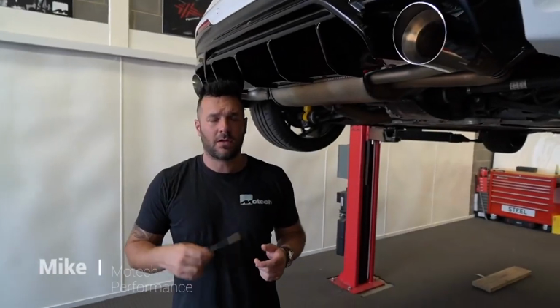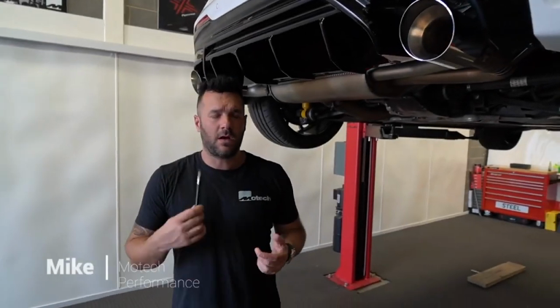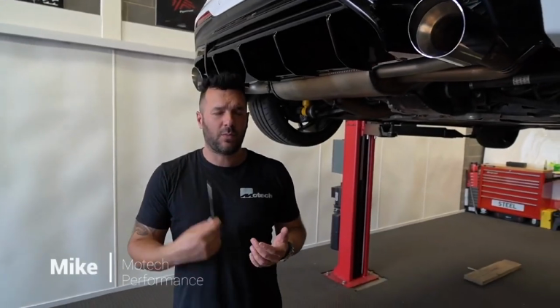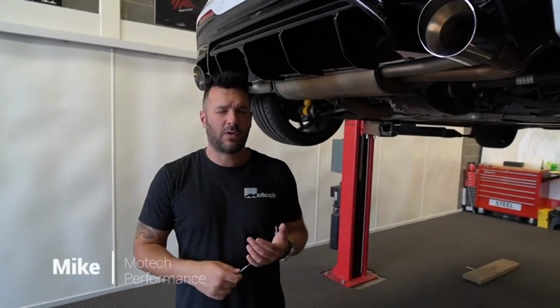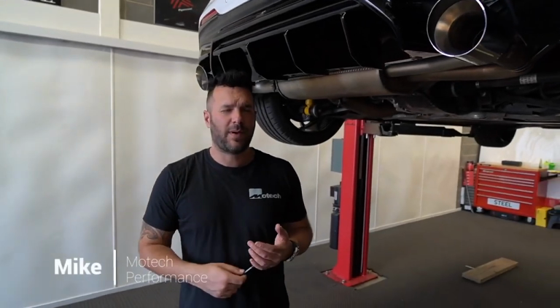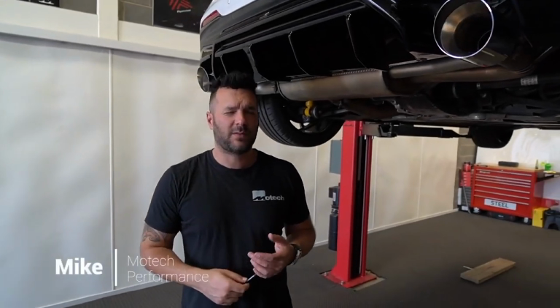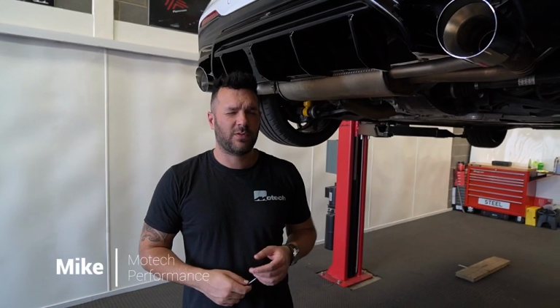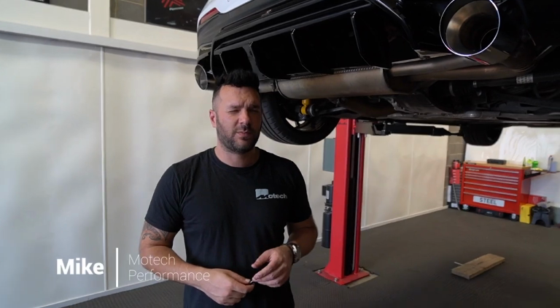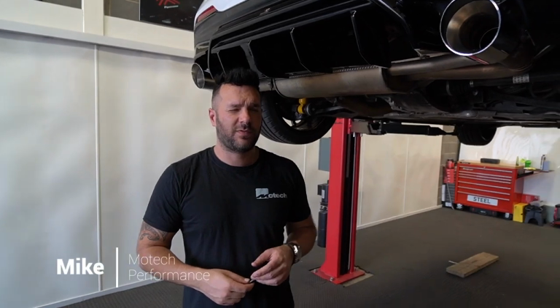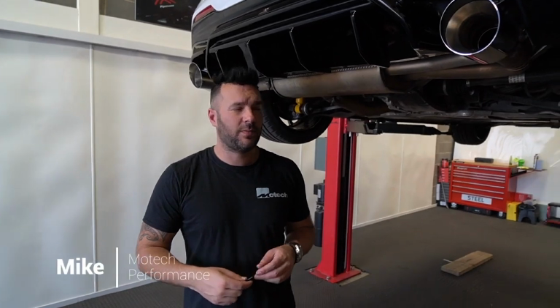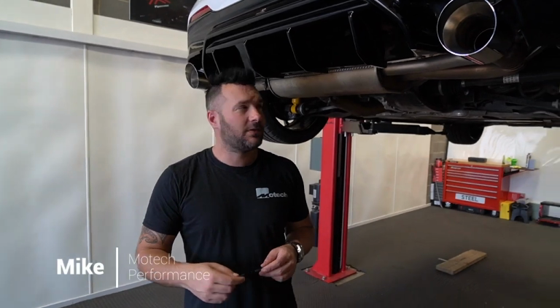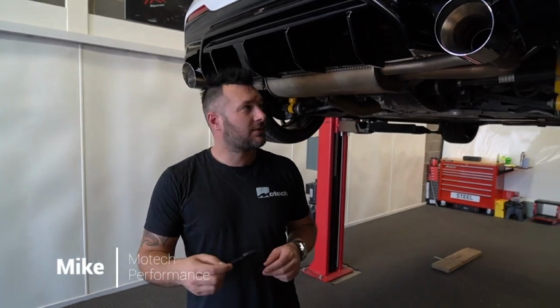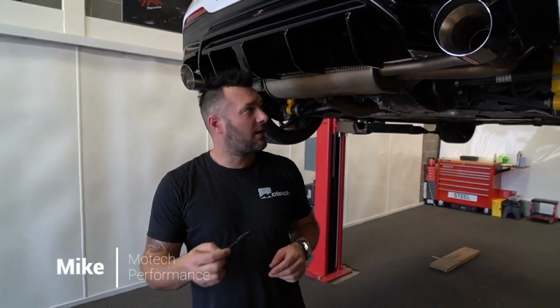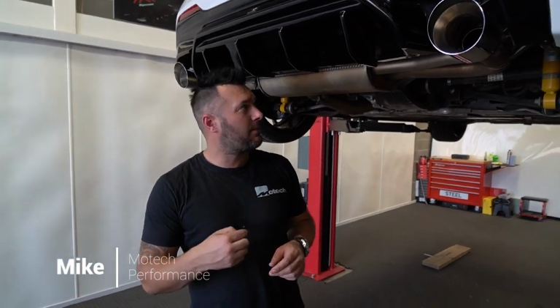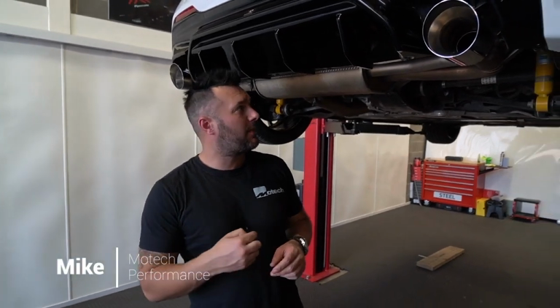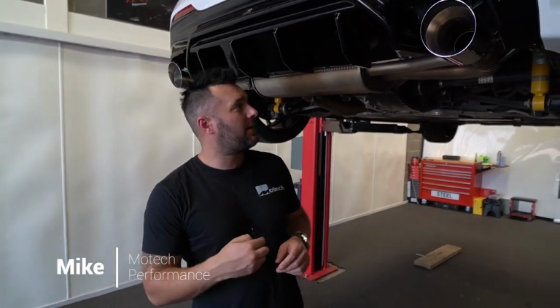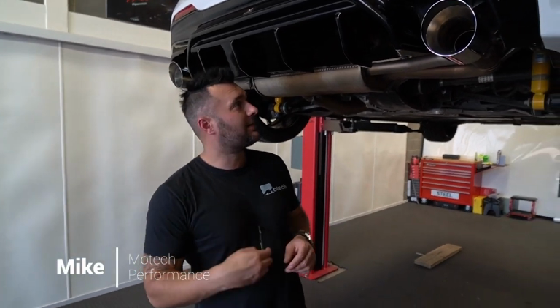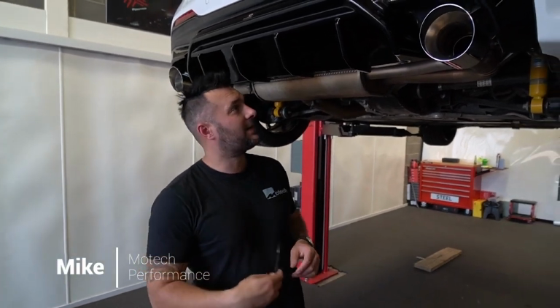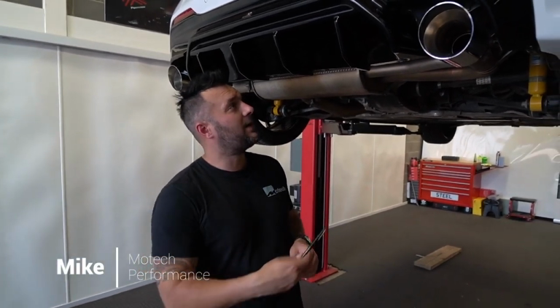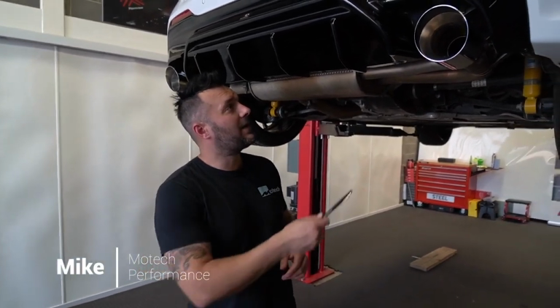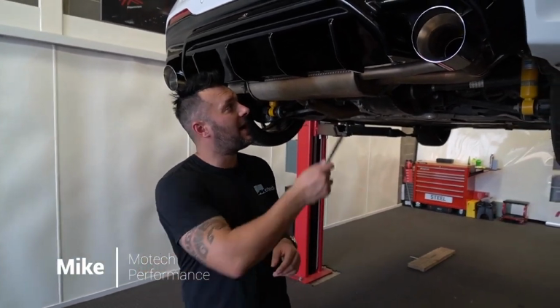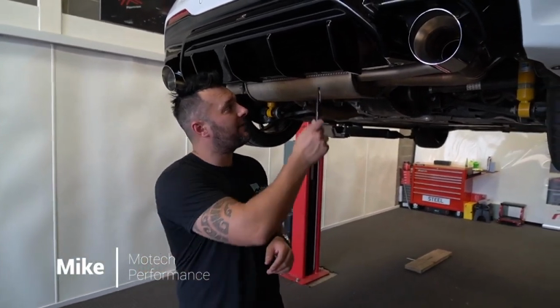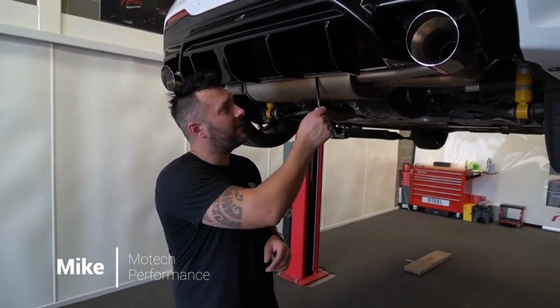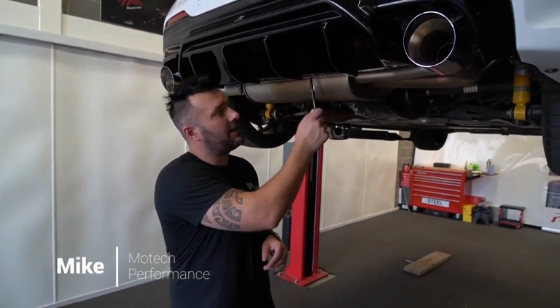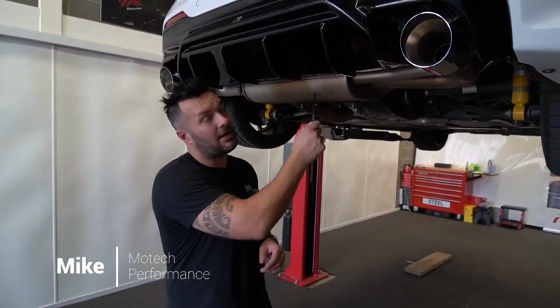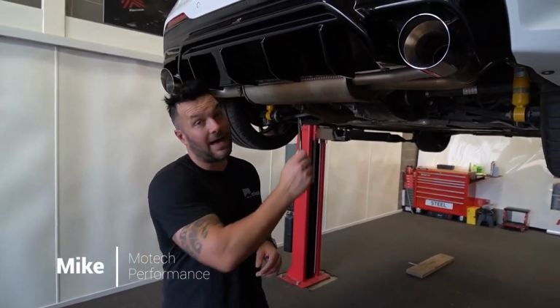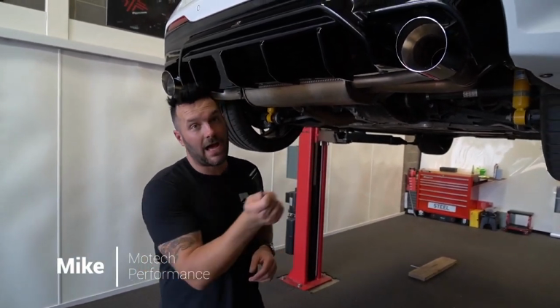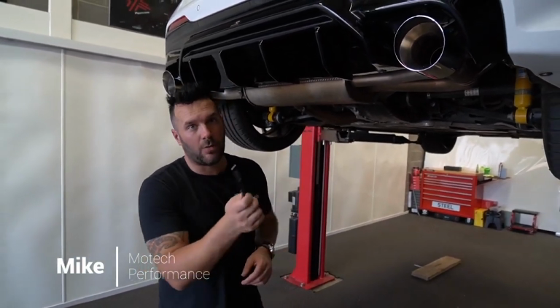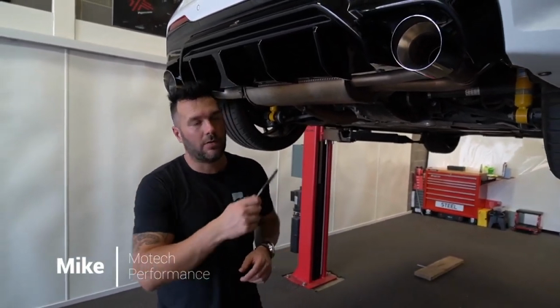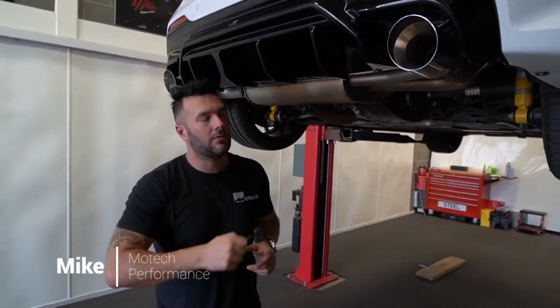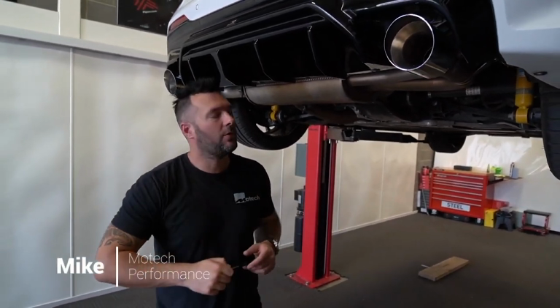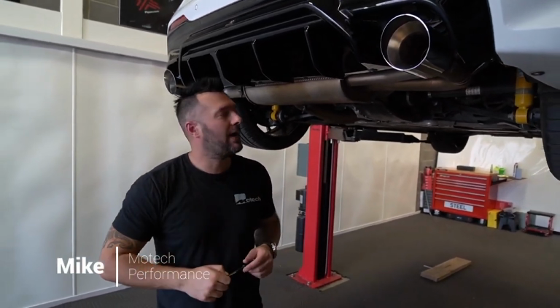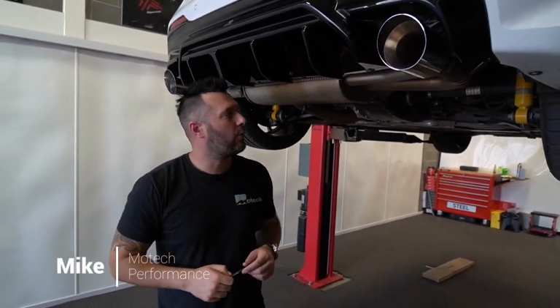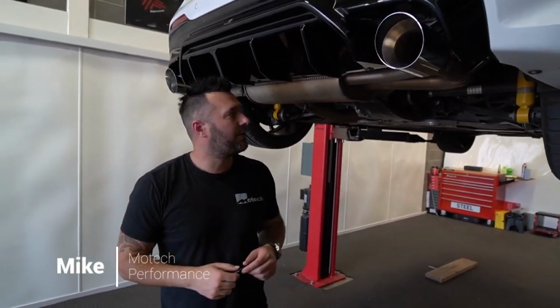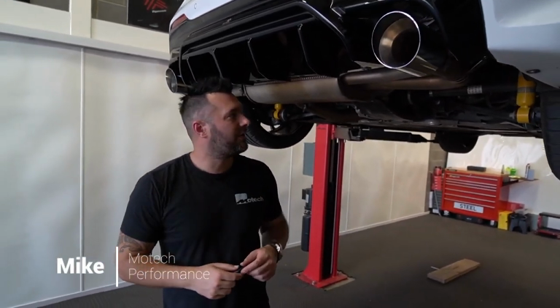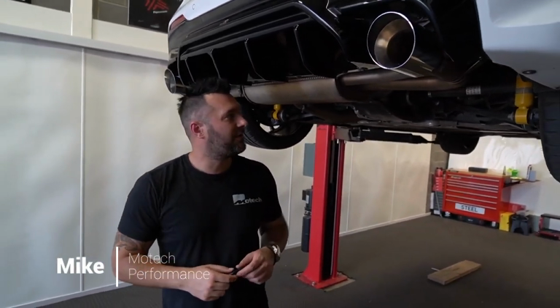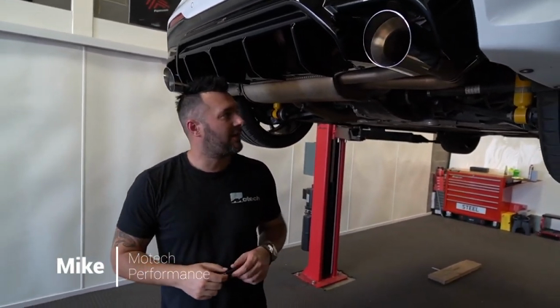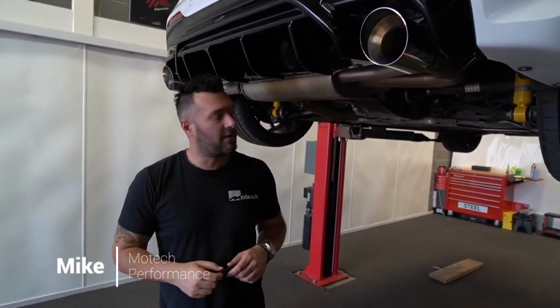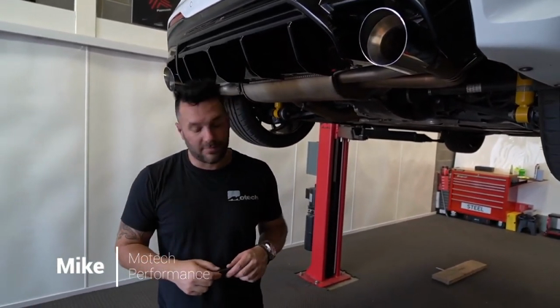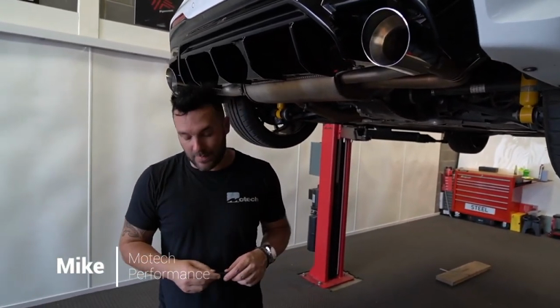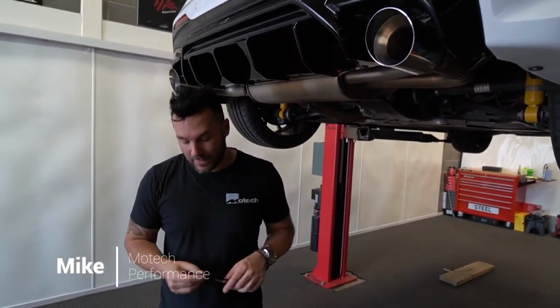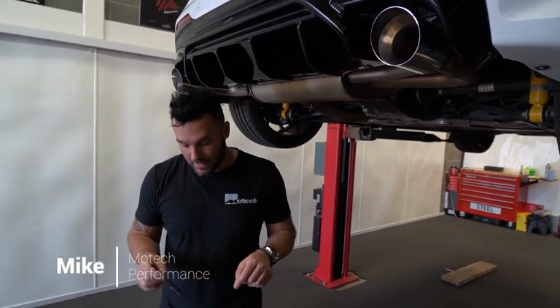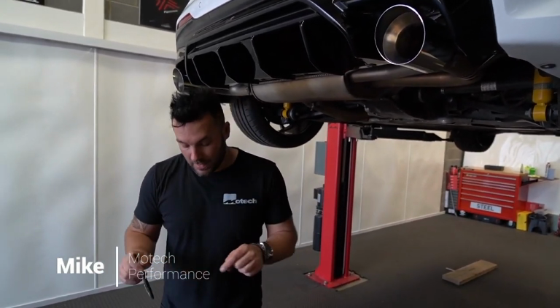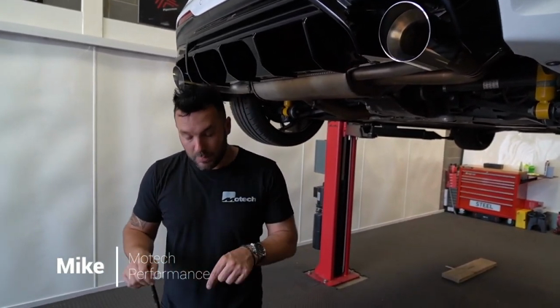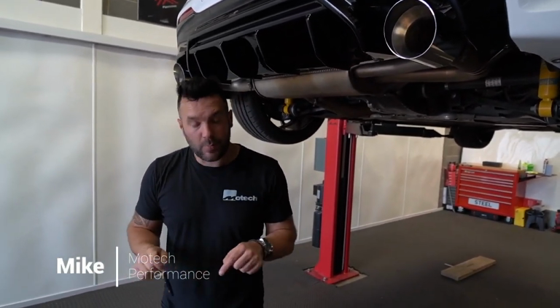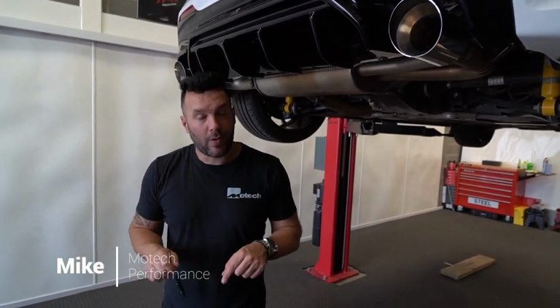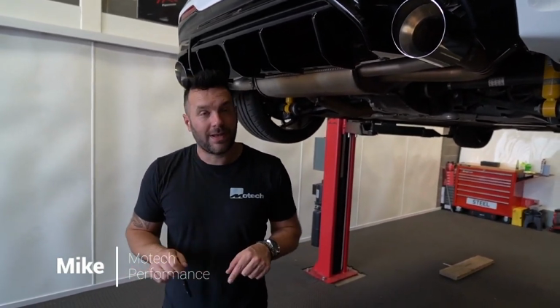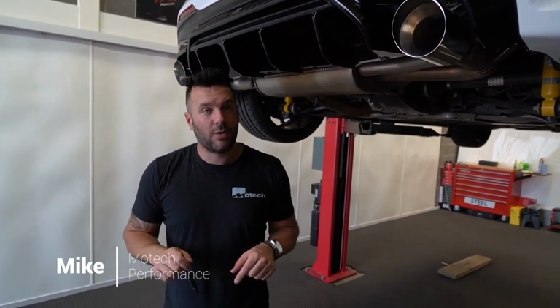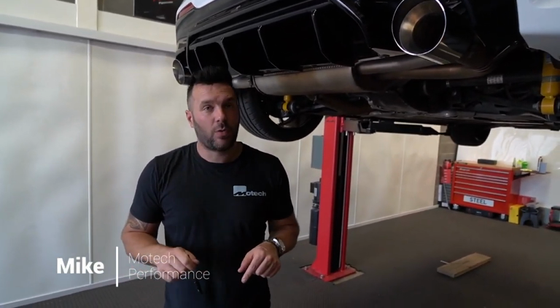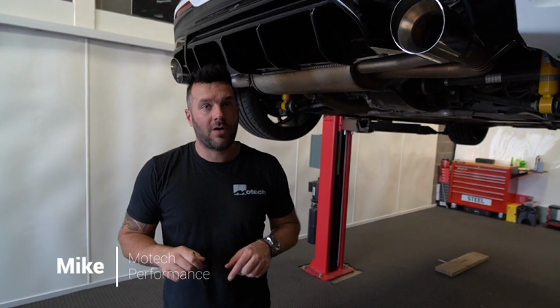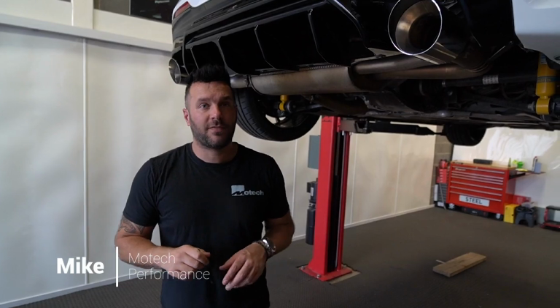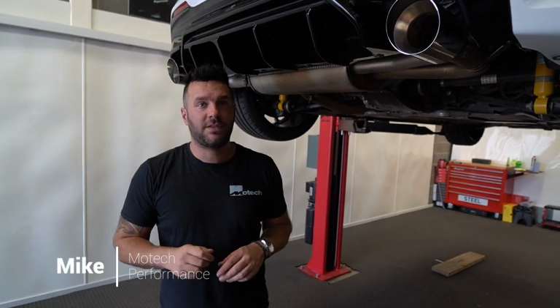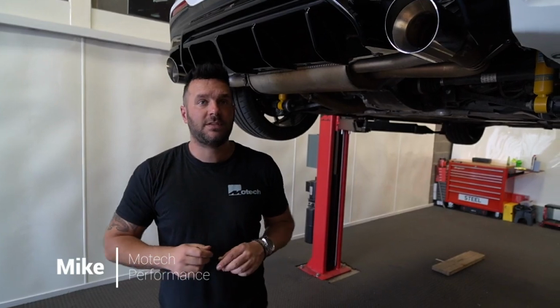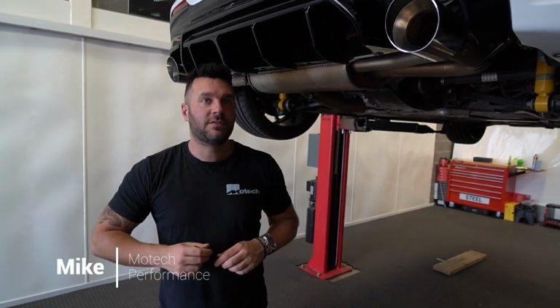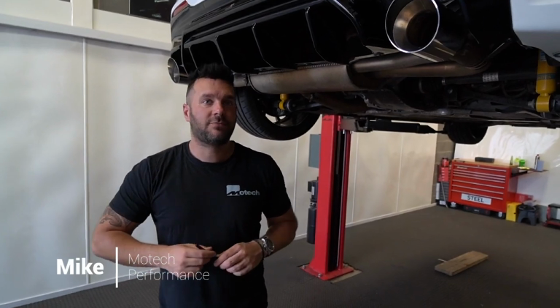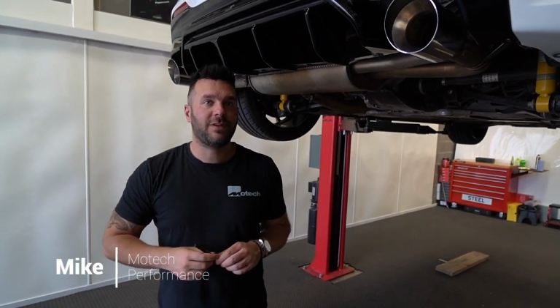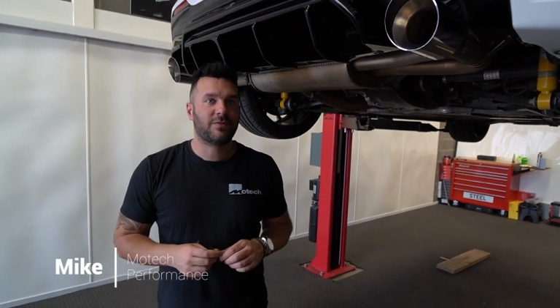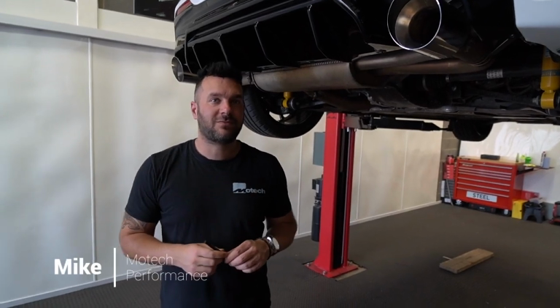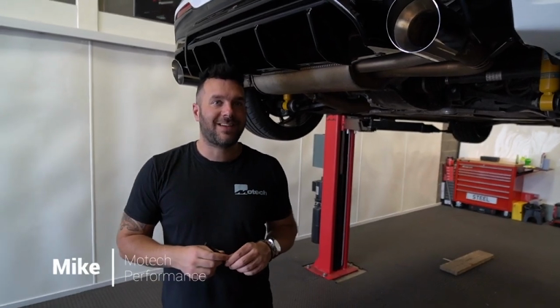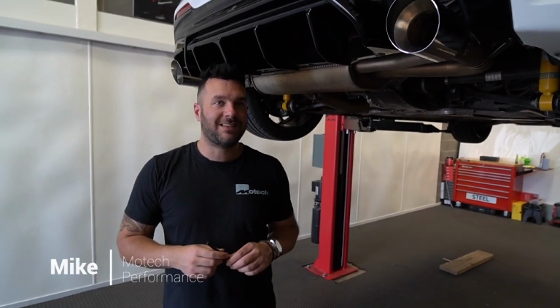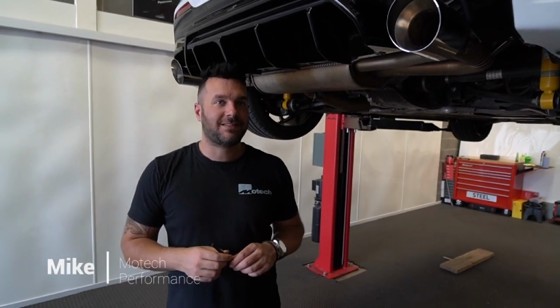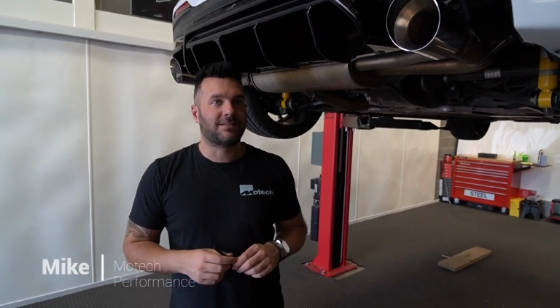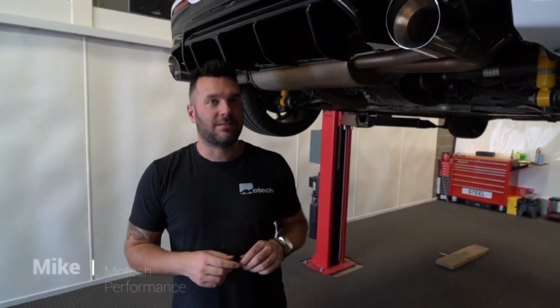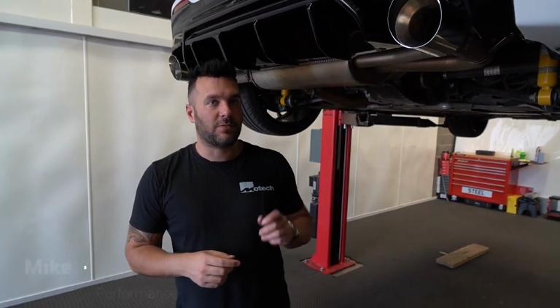Hi, welcome back to Mojo Performance. I'm Mike. Today we have the Aura M135i on the ramp. We've been waiting a little while for this. This is the Remus race system.